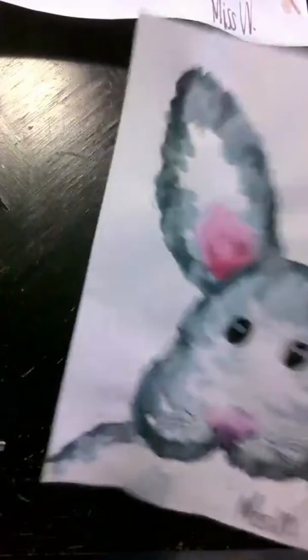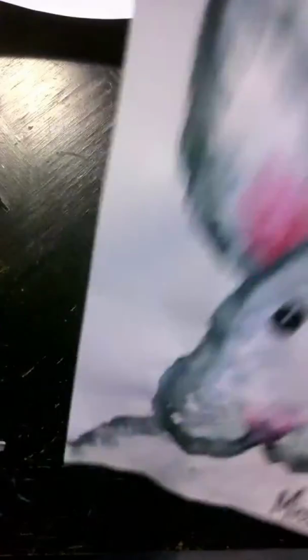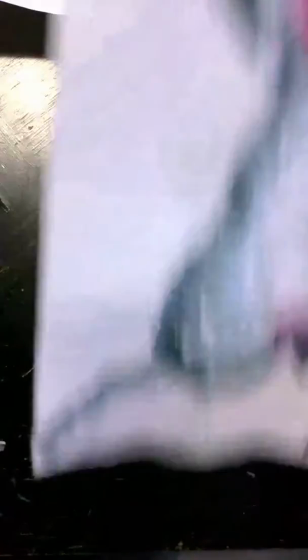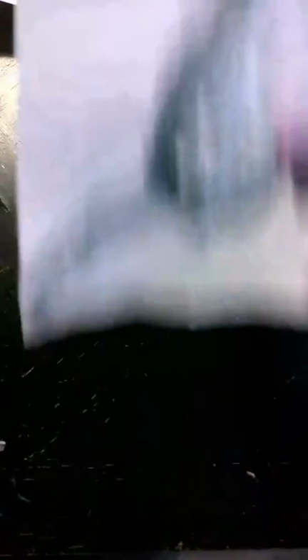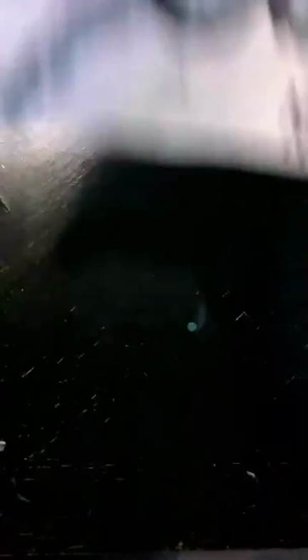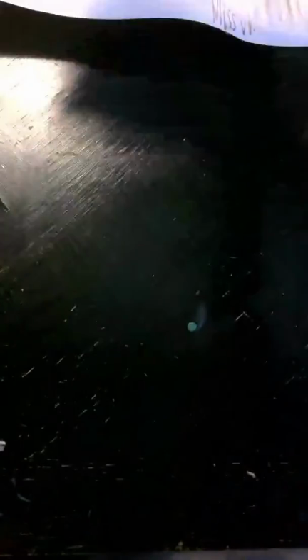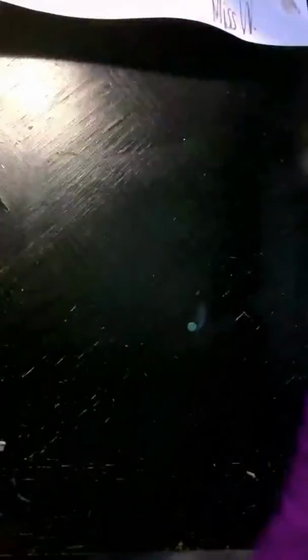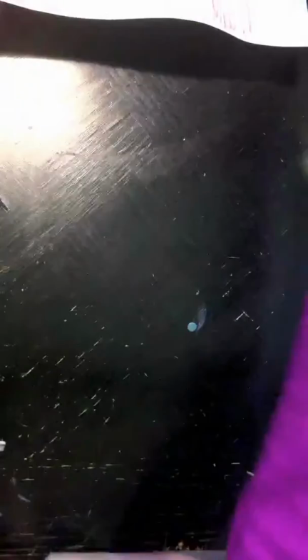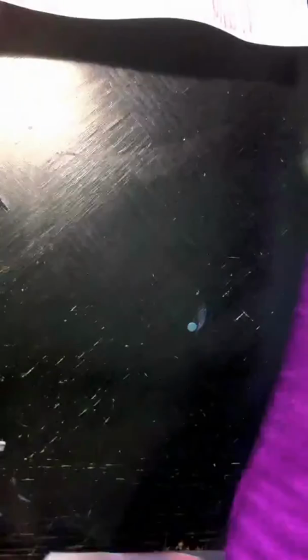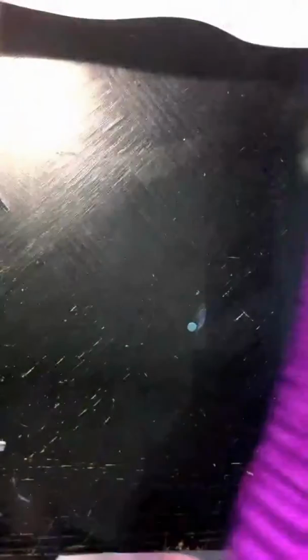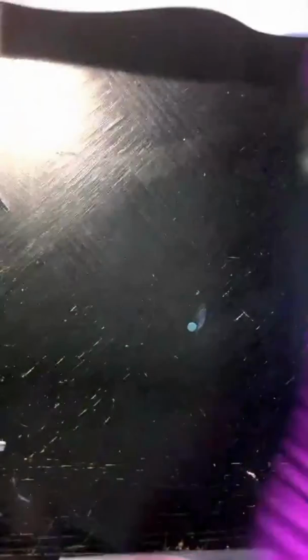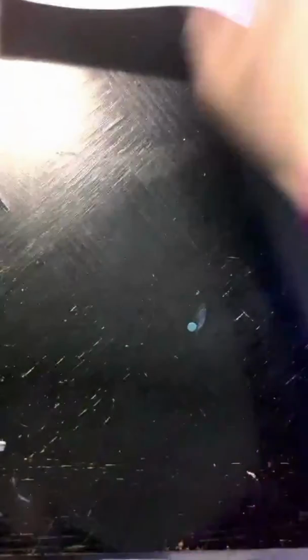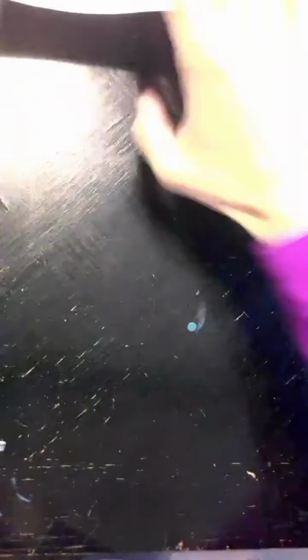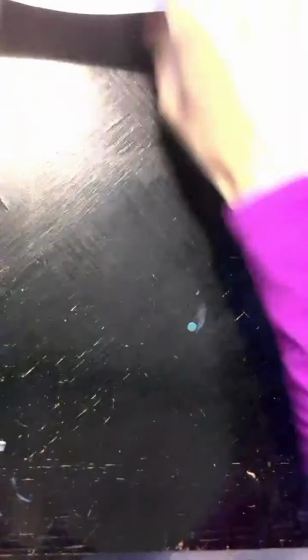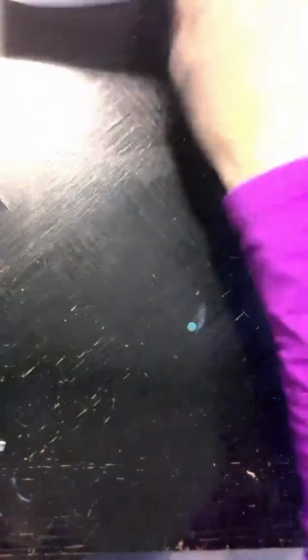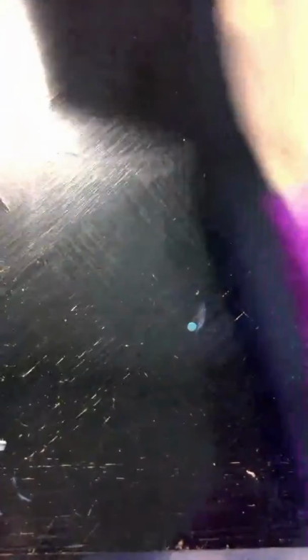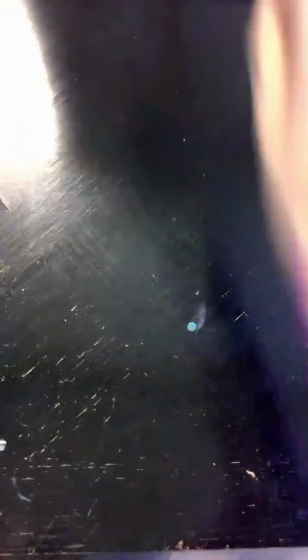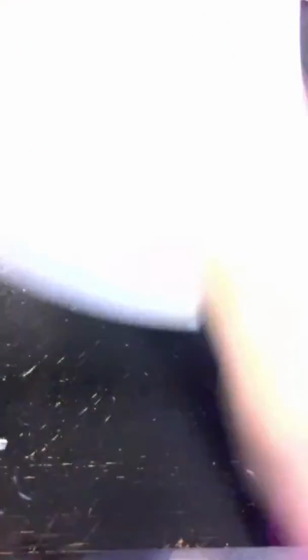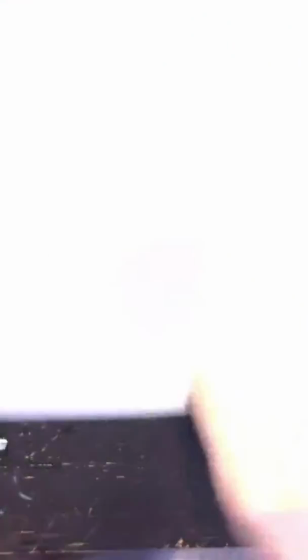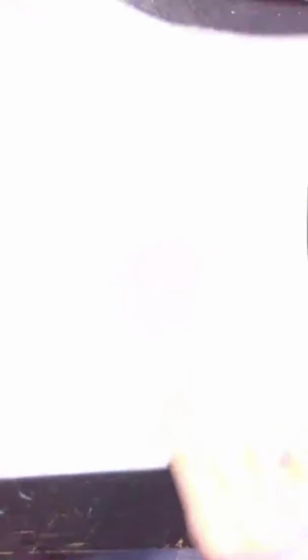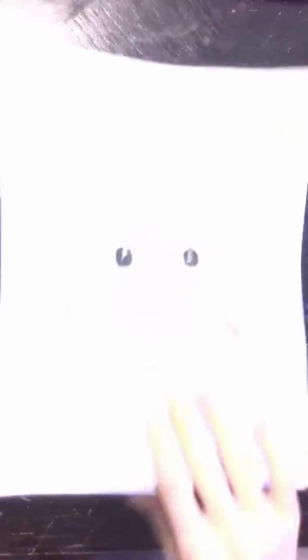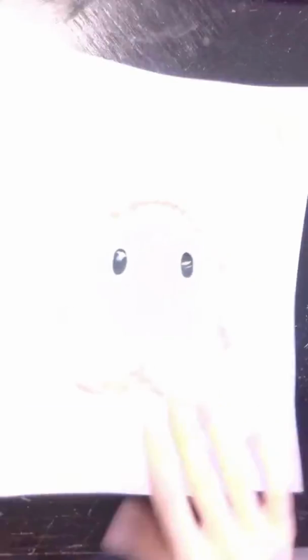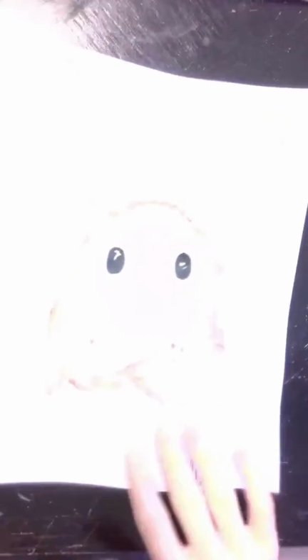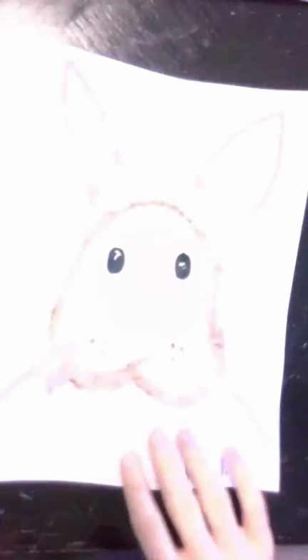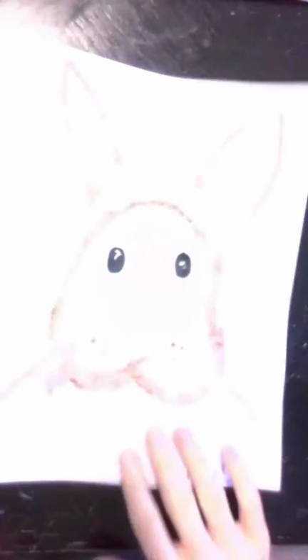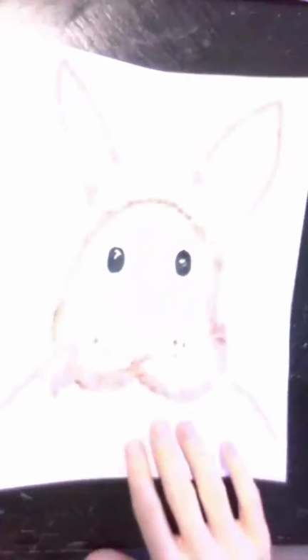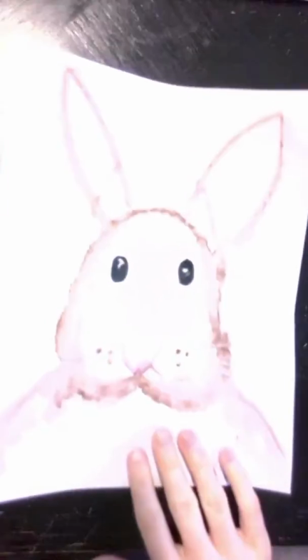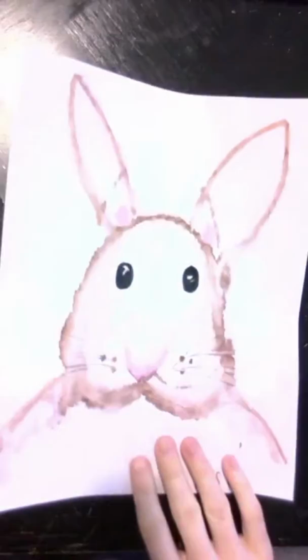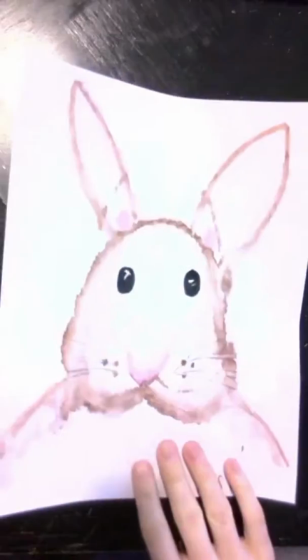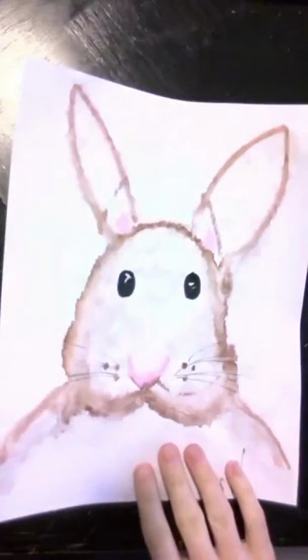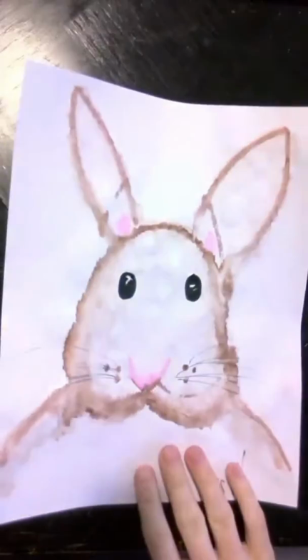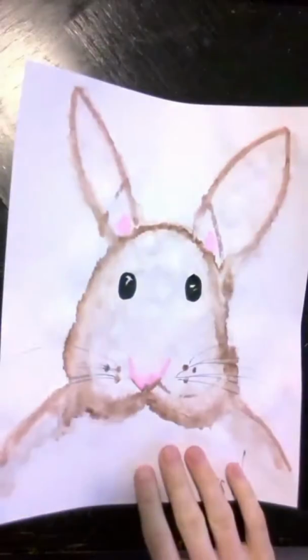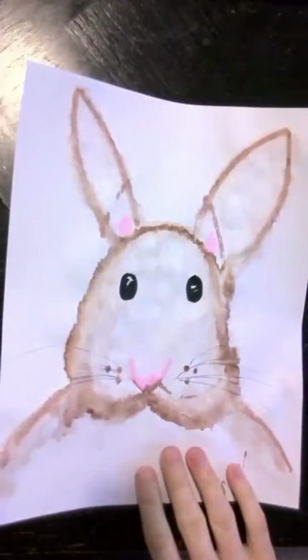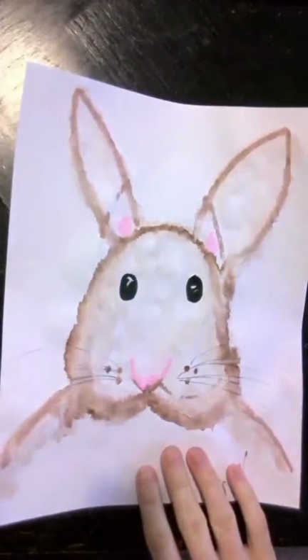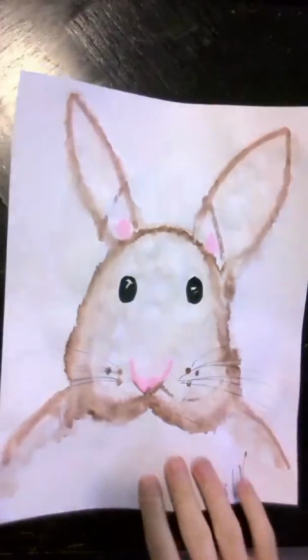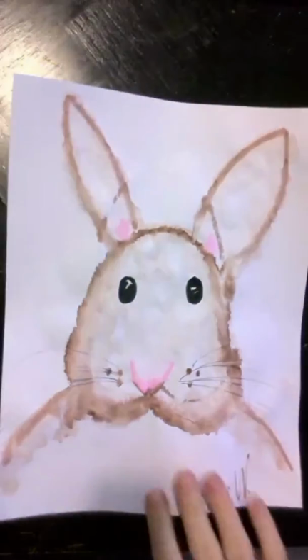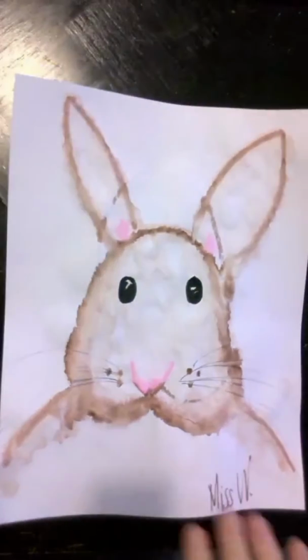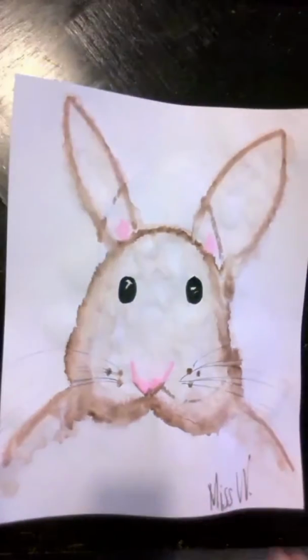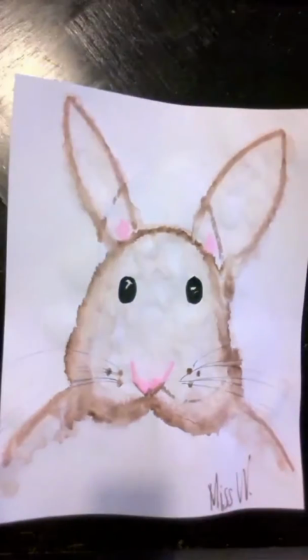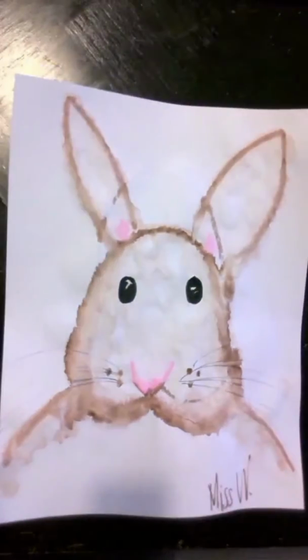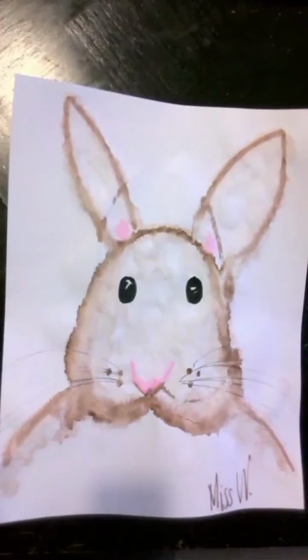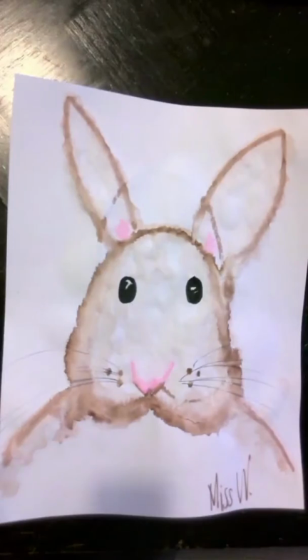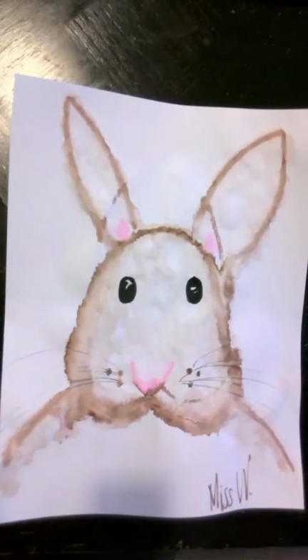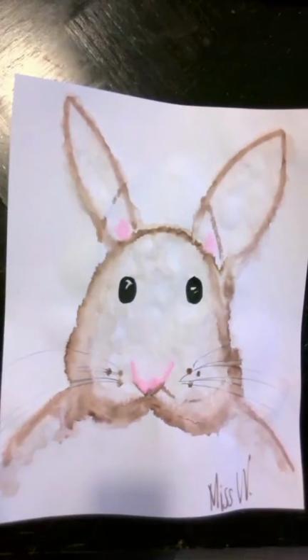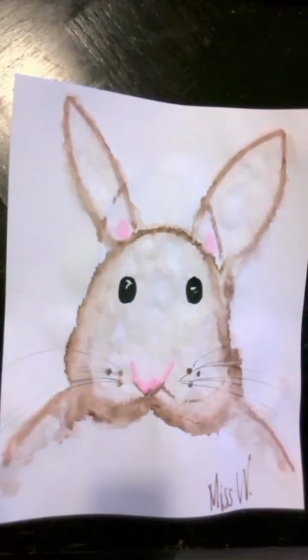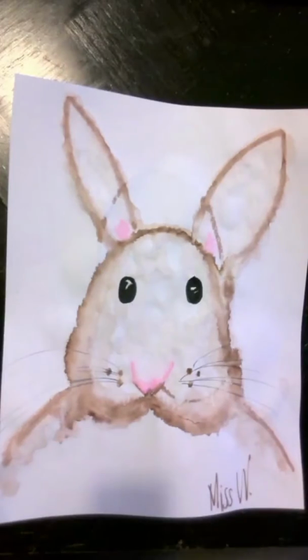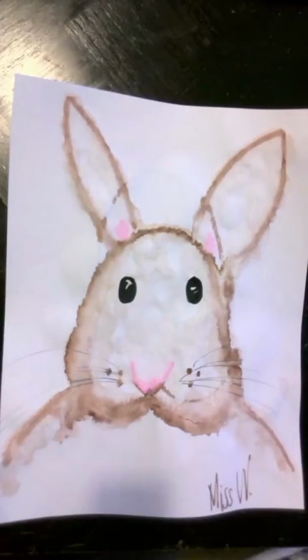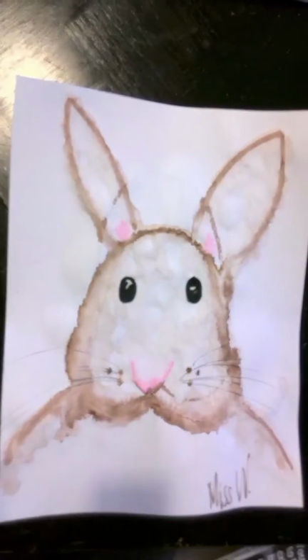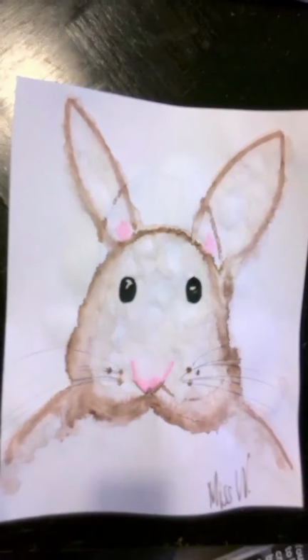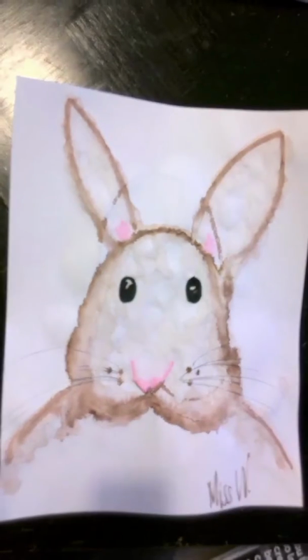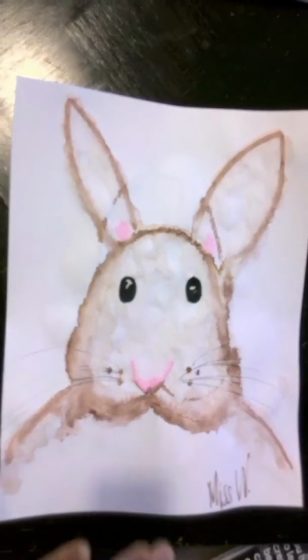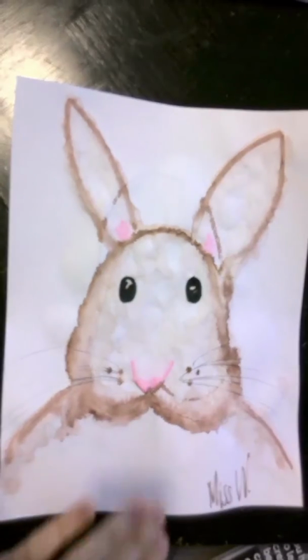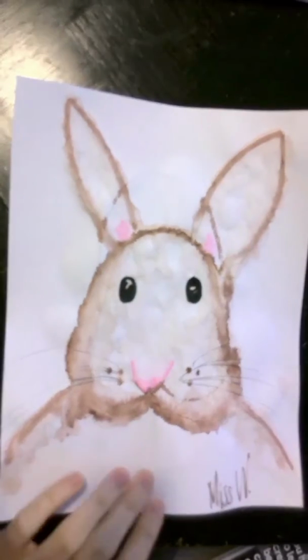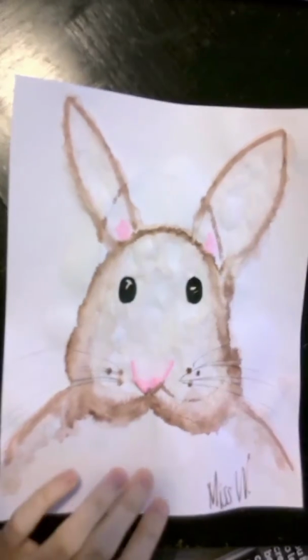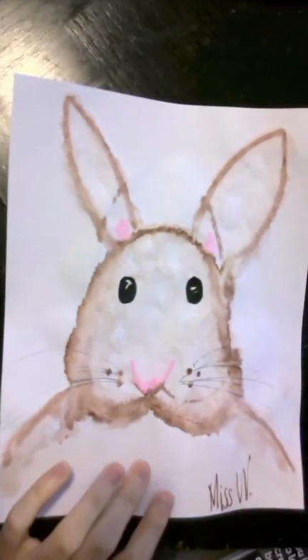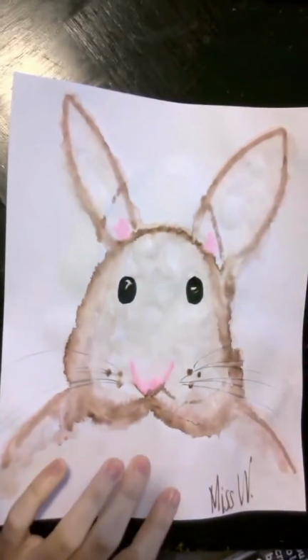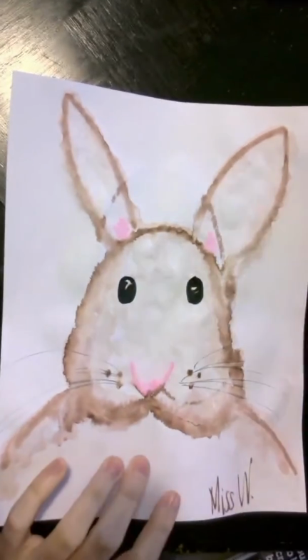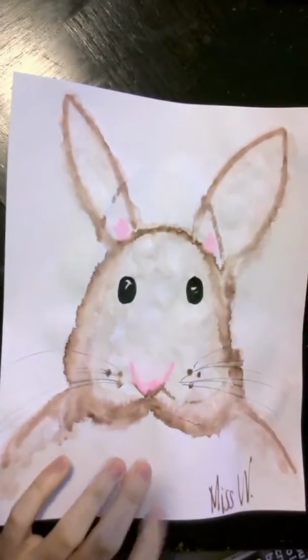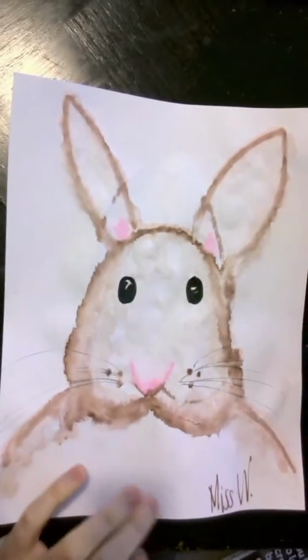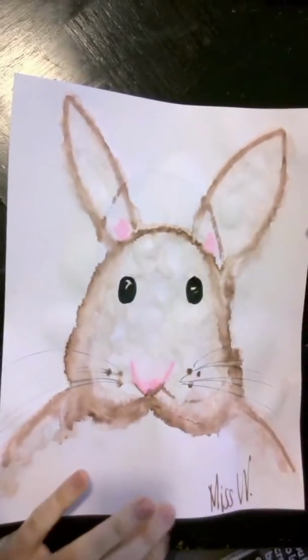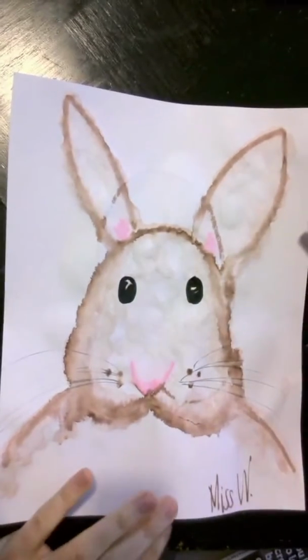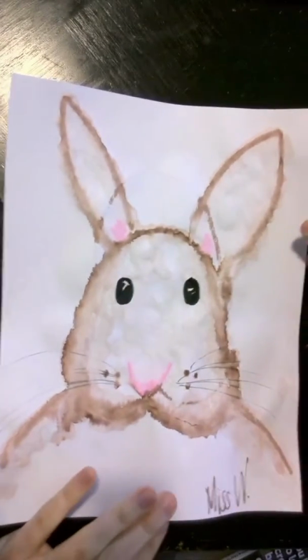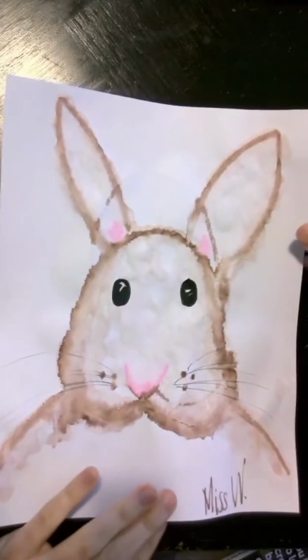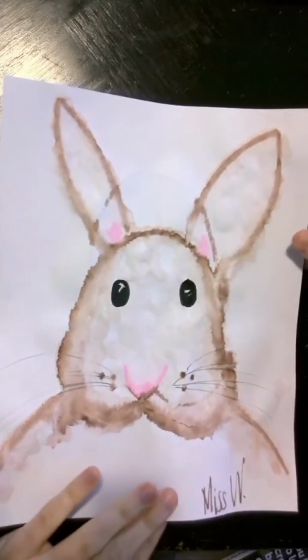I also wanted to show you — when I did a brown bunny, maybe you like the idea of a brown bunny too, instead of the black and gray bunny.